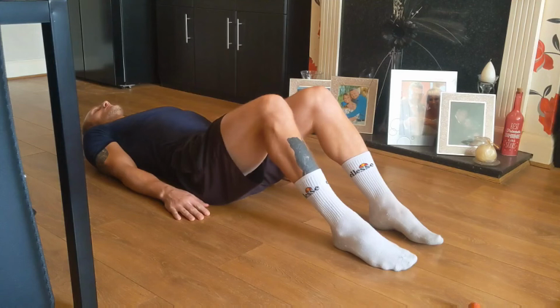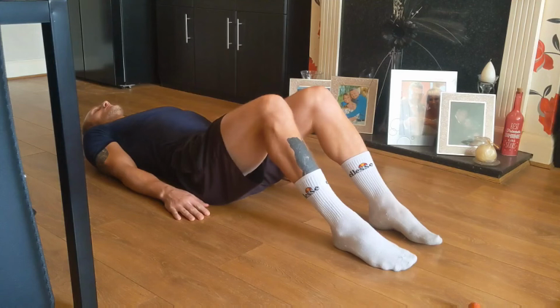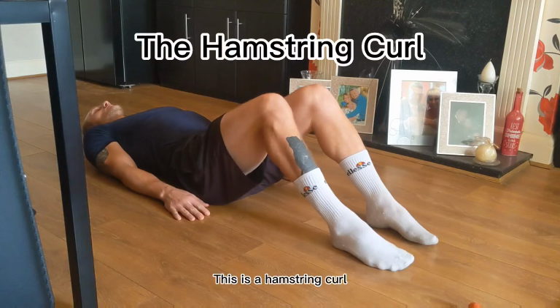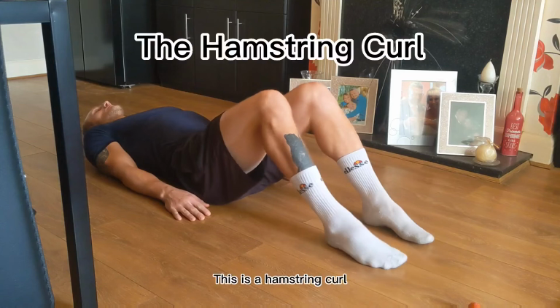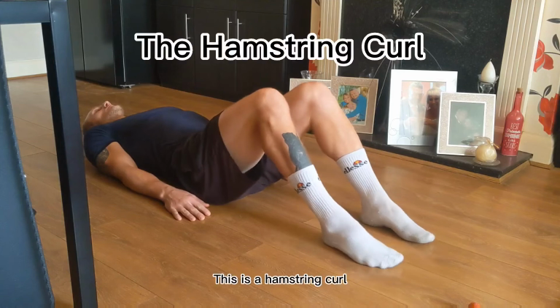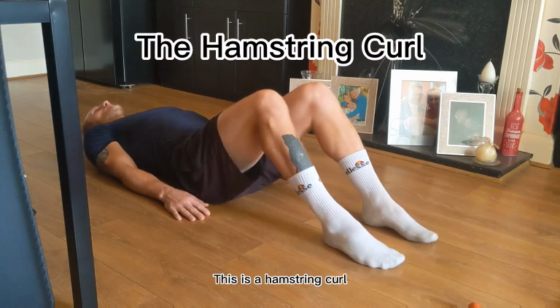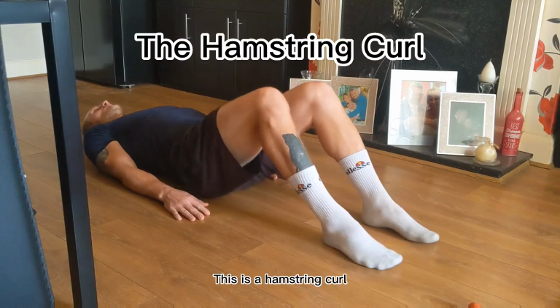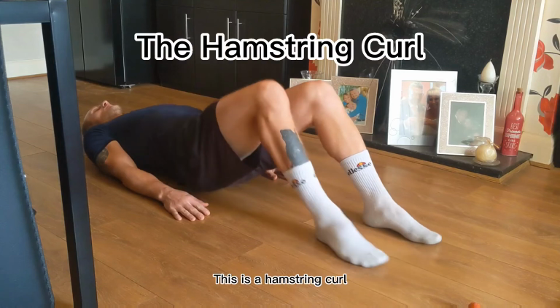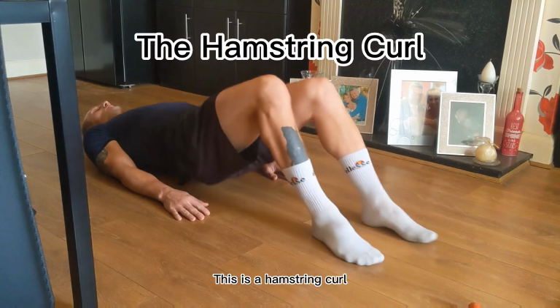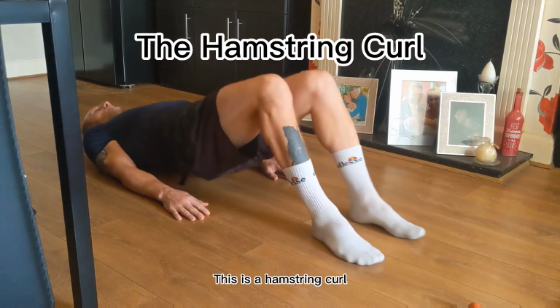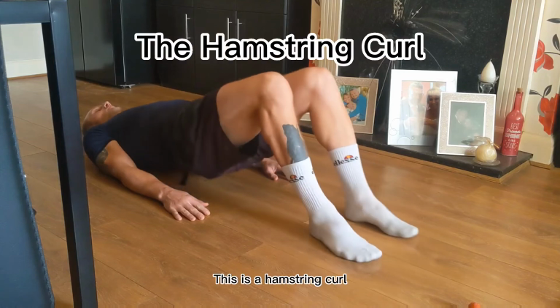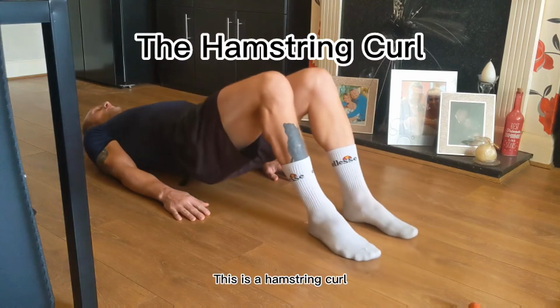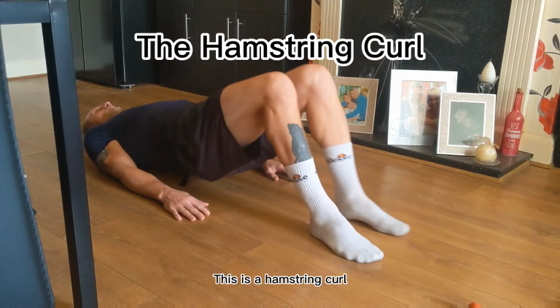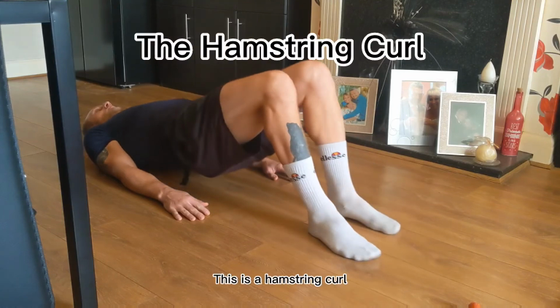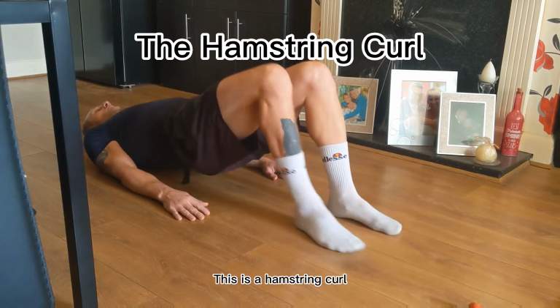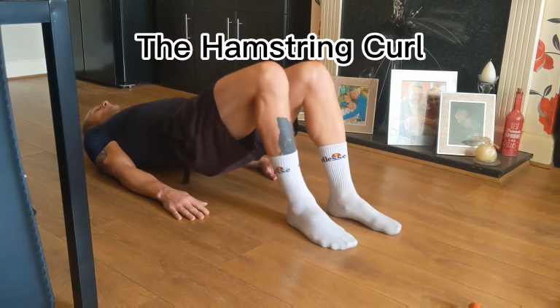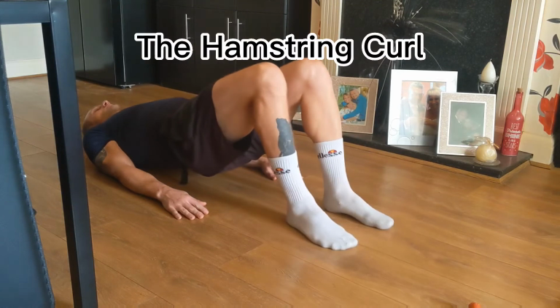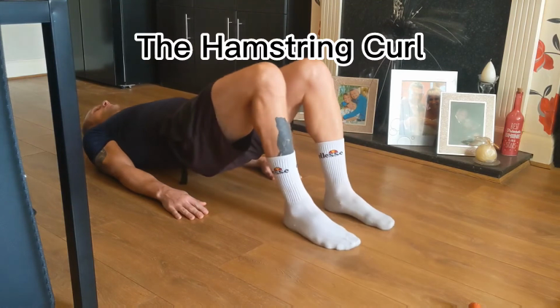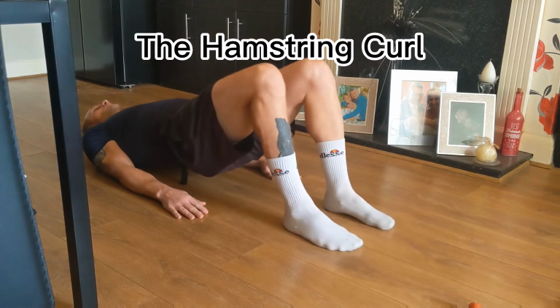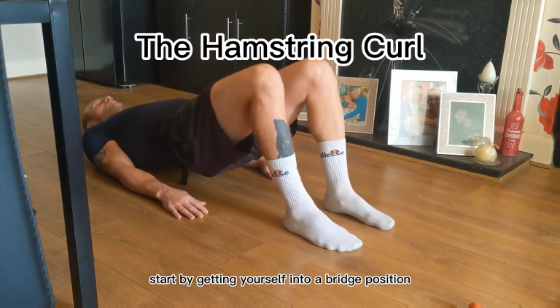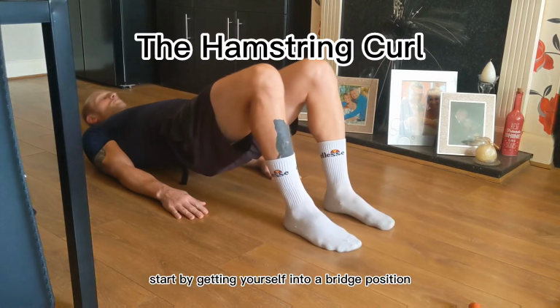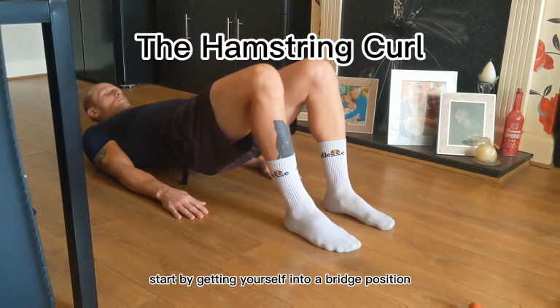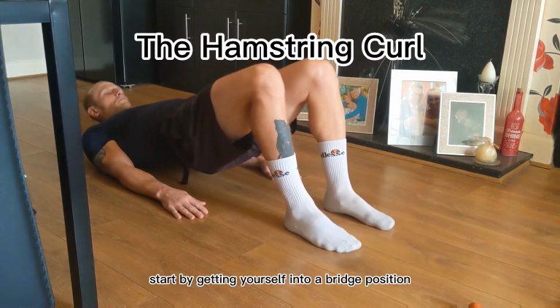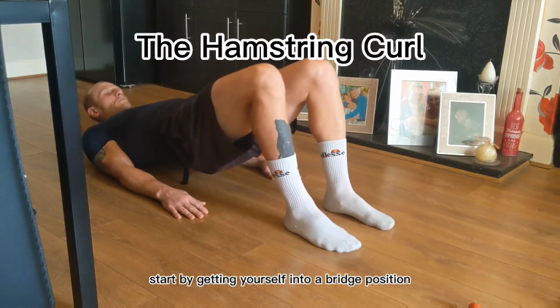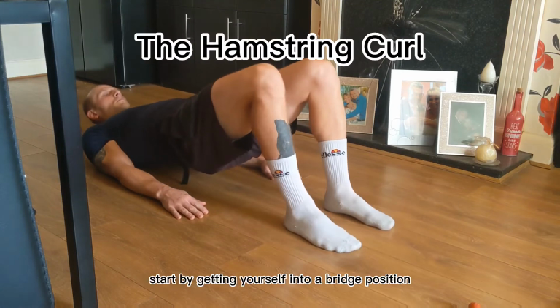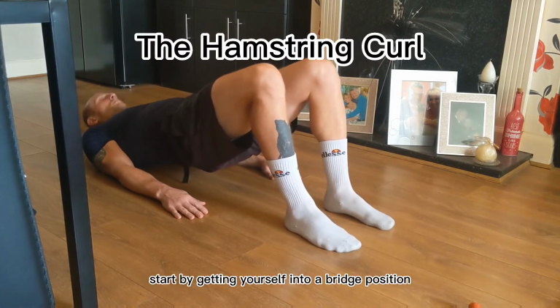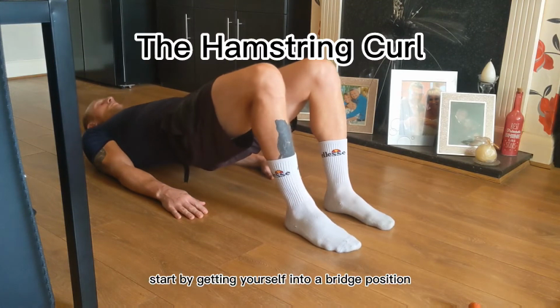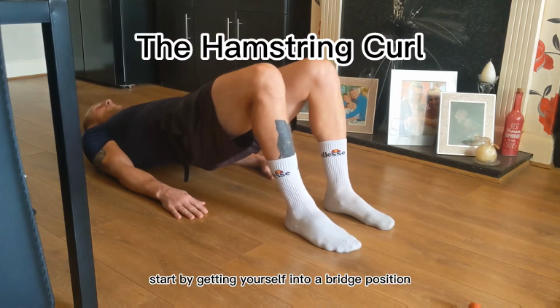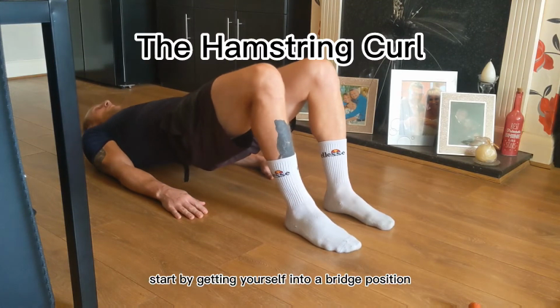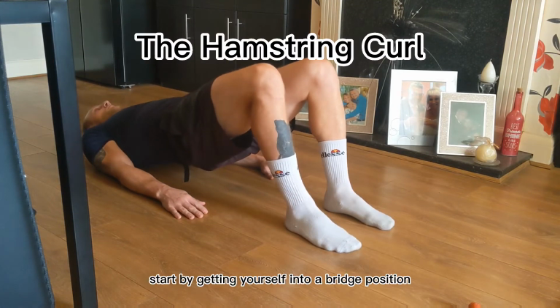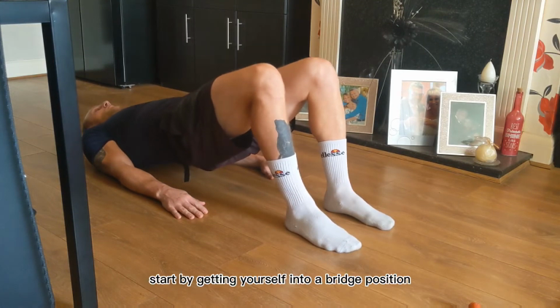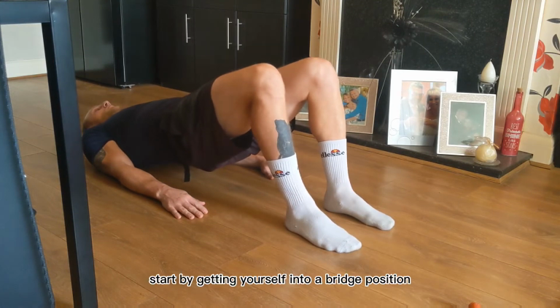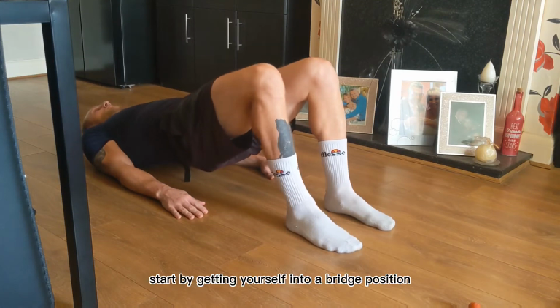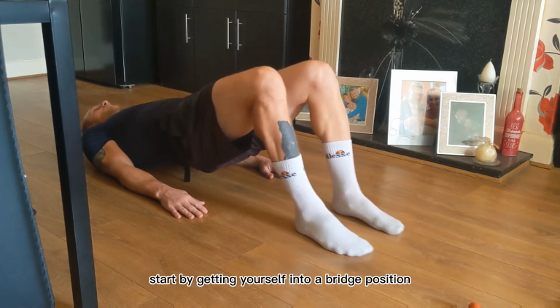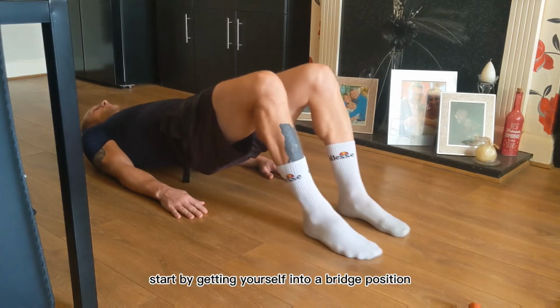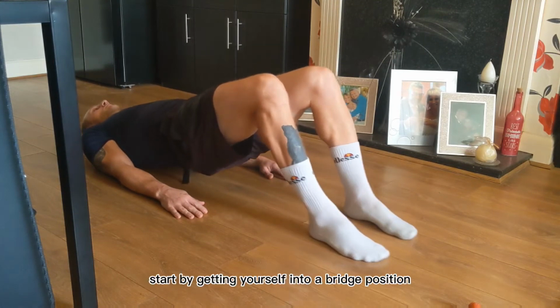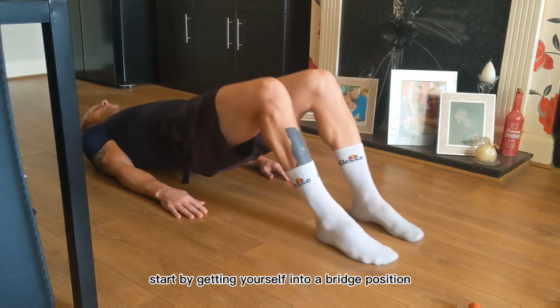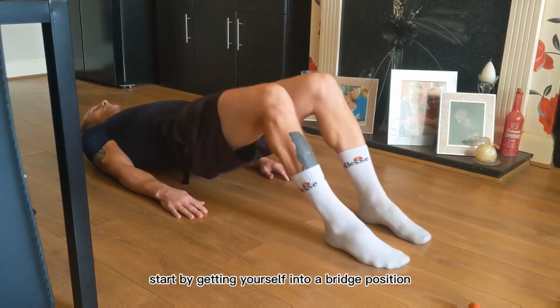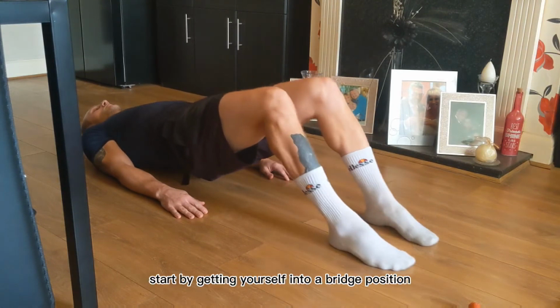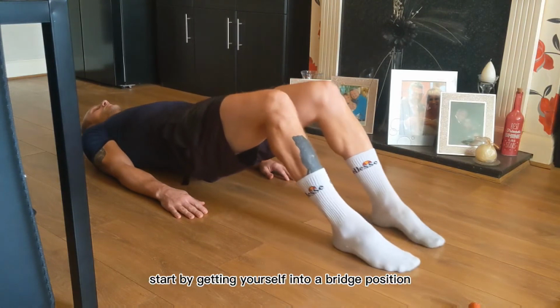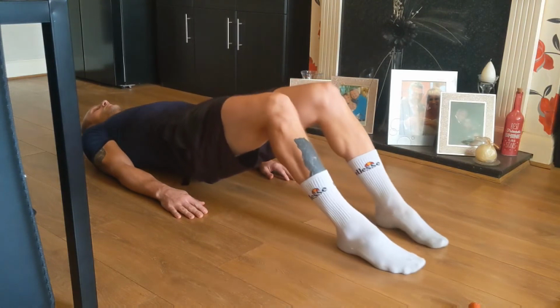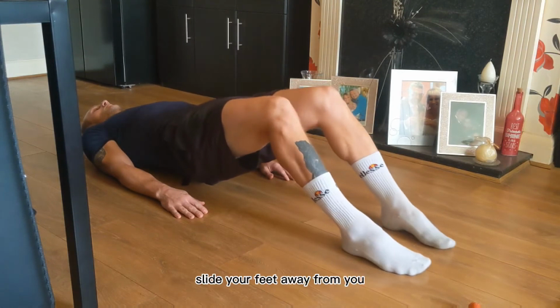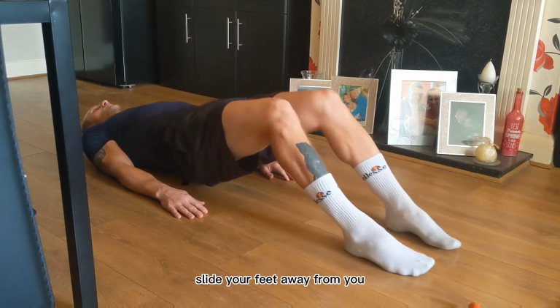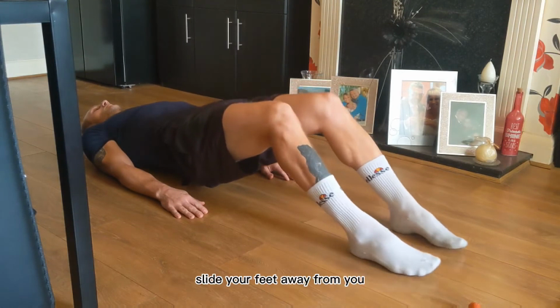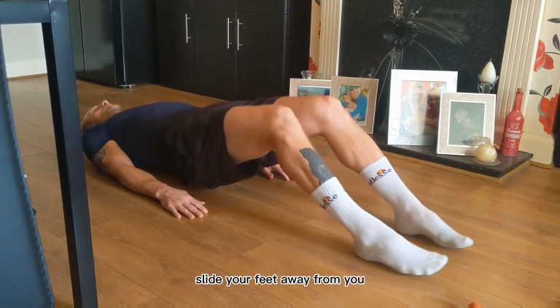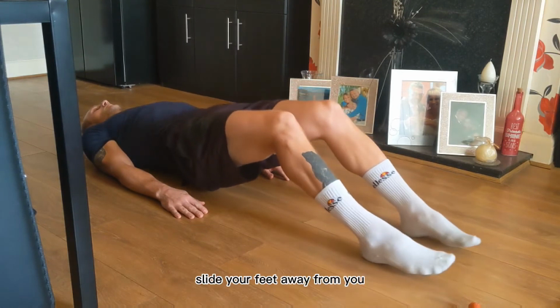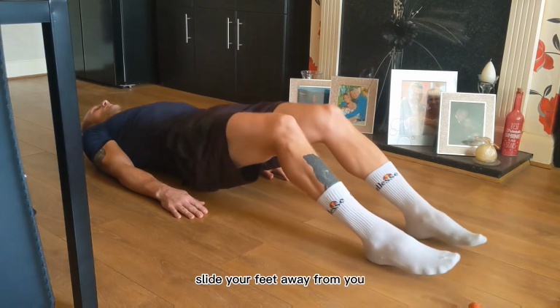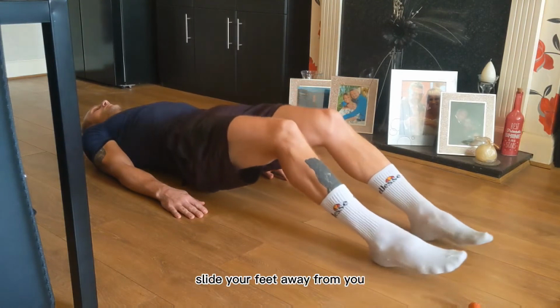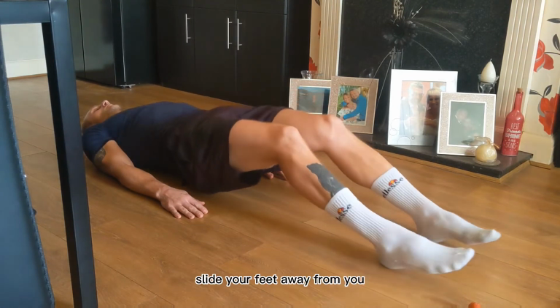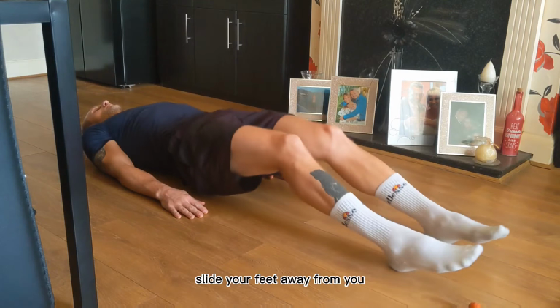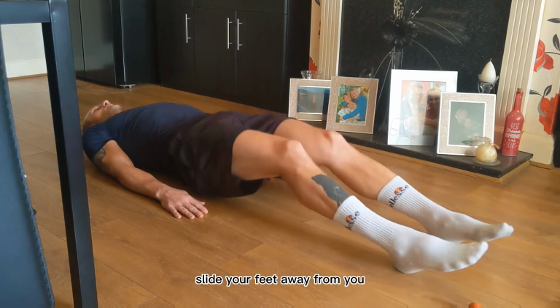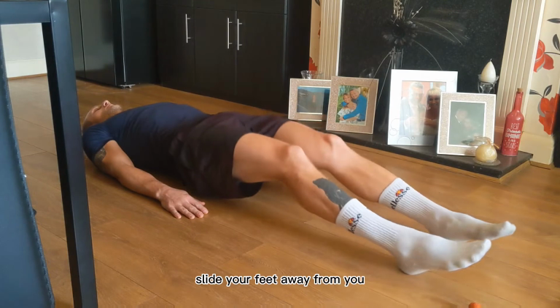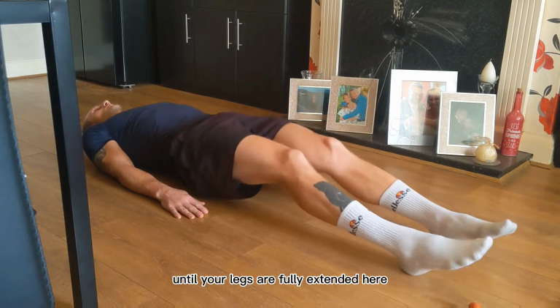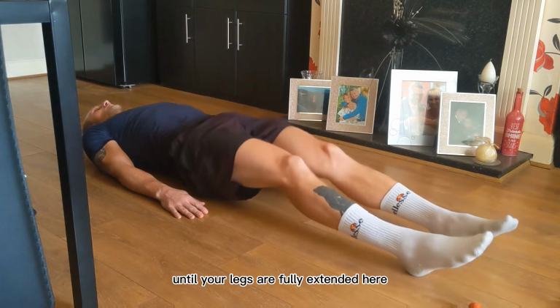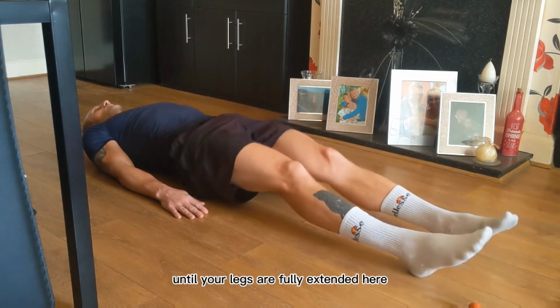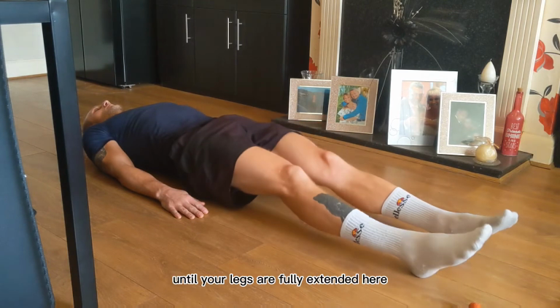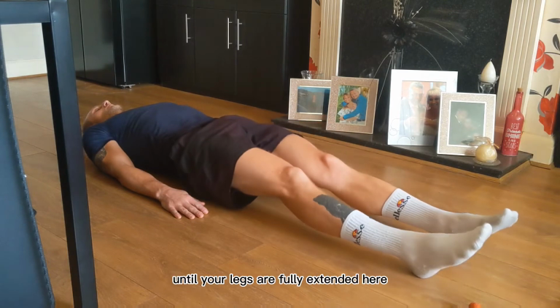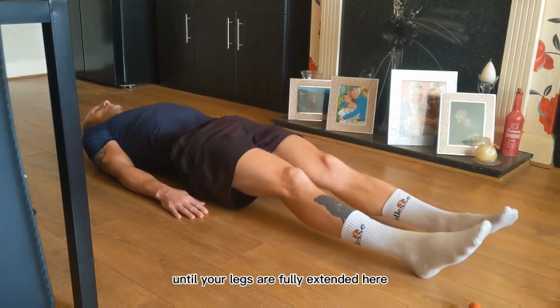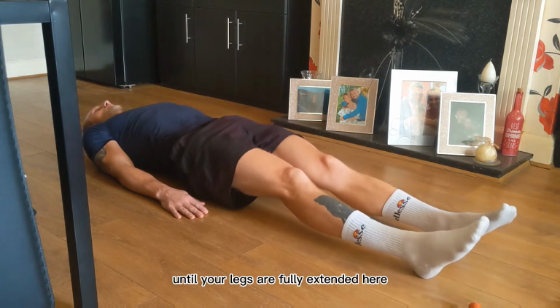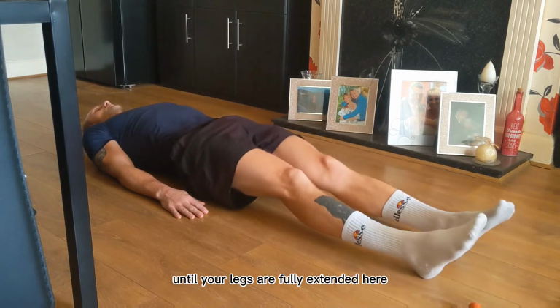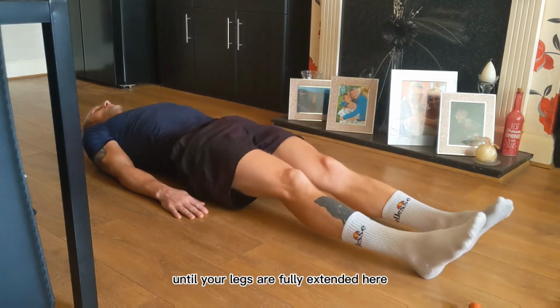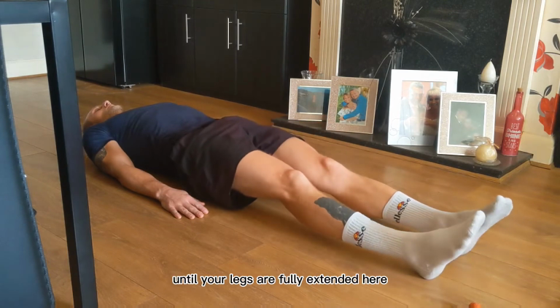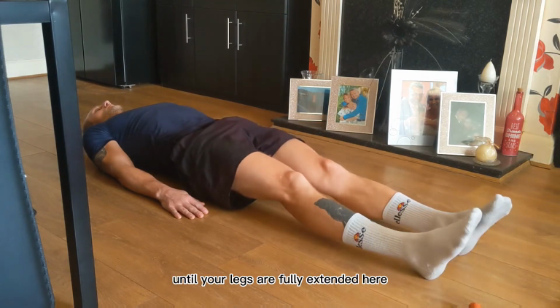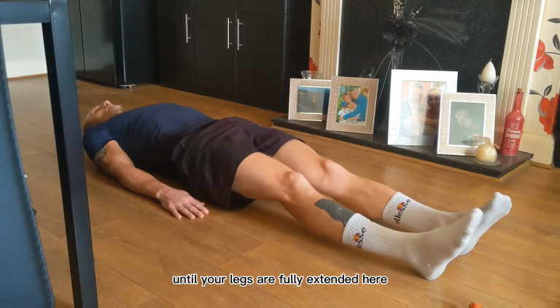This is a hamstring curl. Start by getting yourself into a bridge position. Slide your feet away from you until your legs are fully extended.